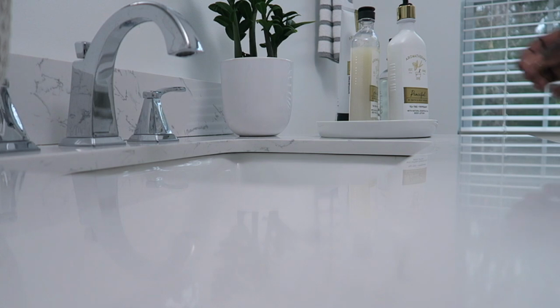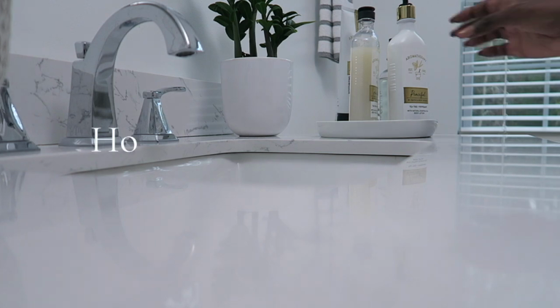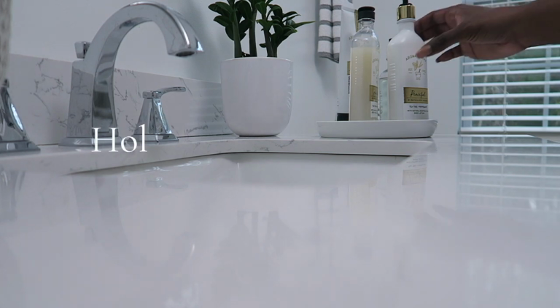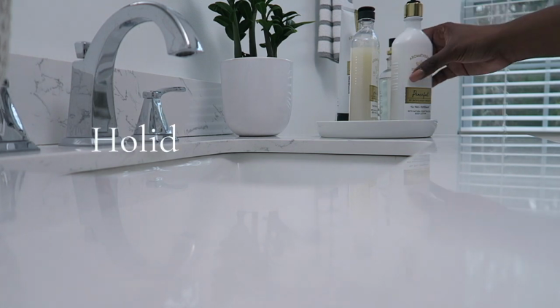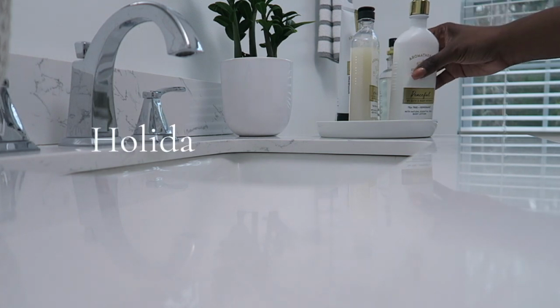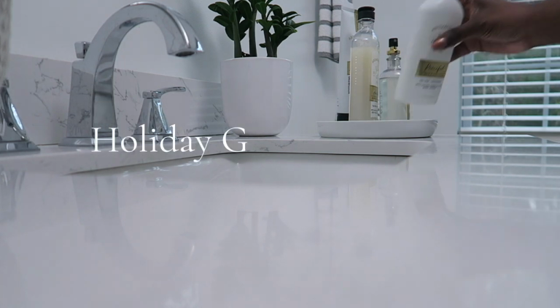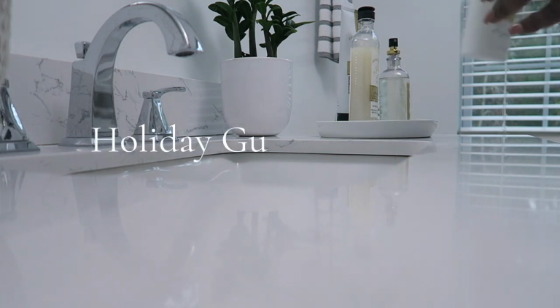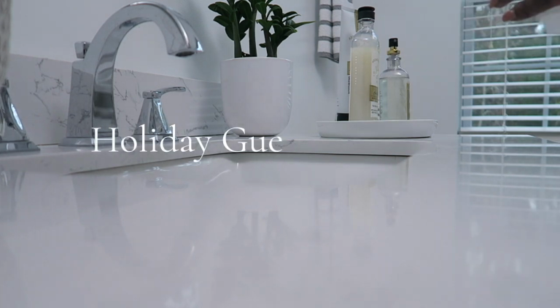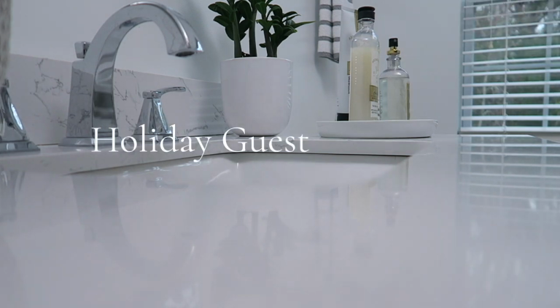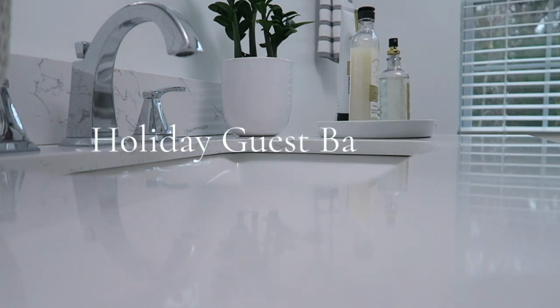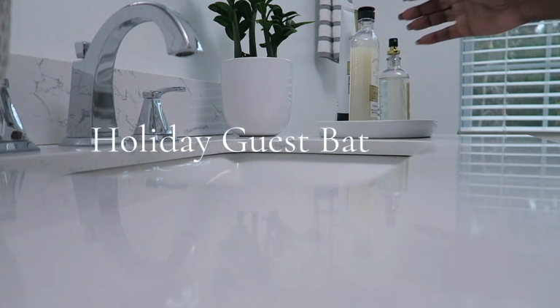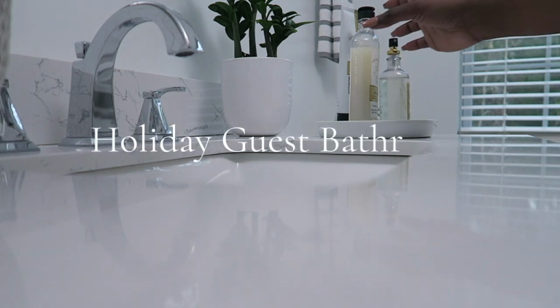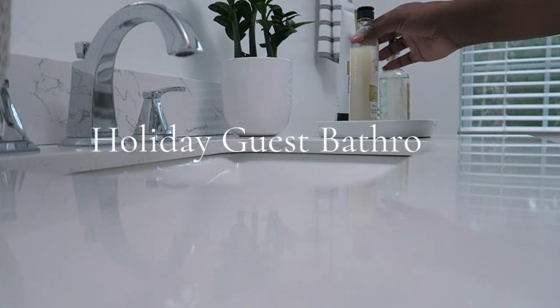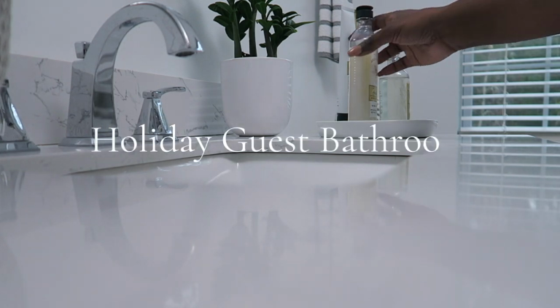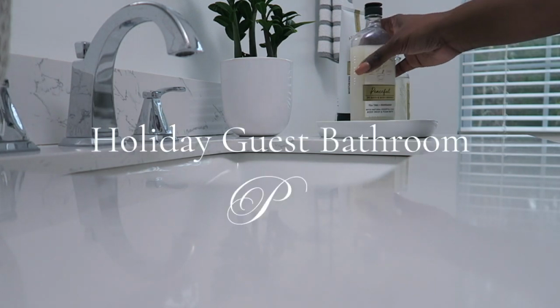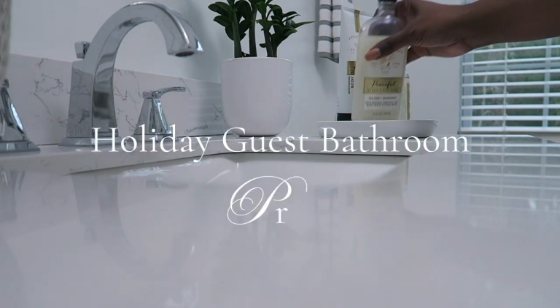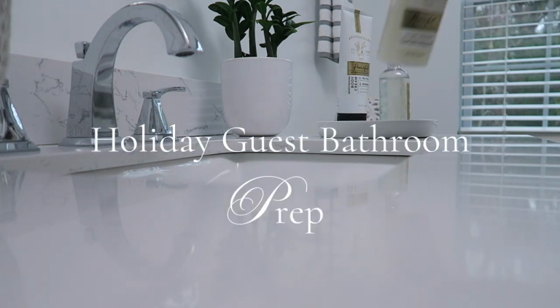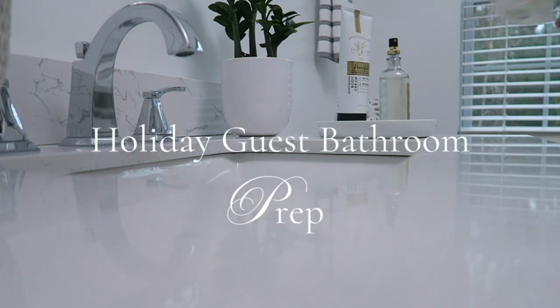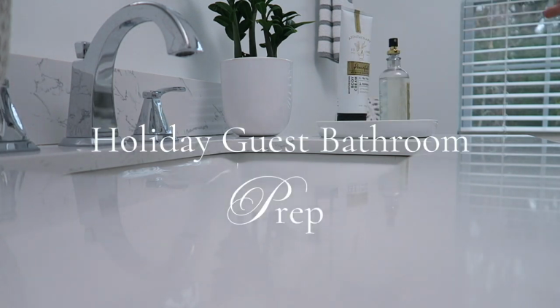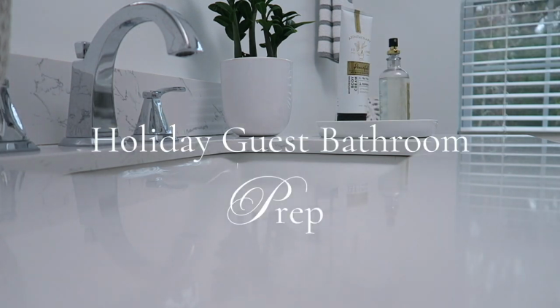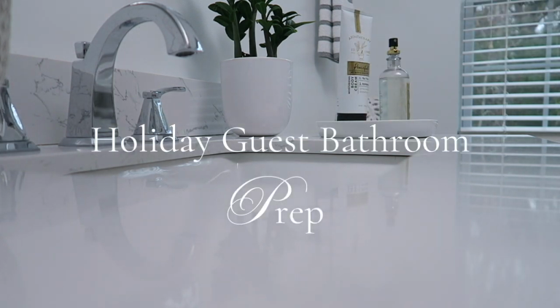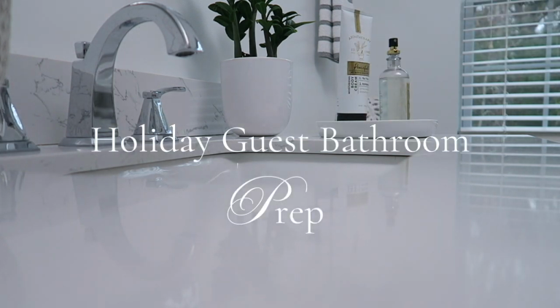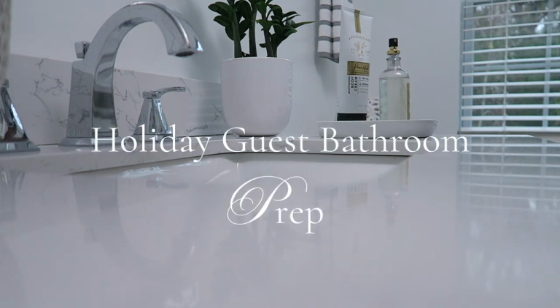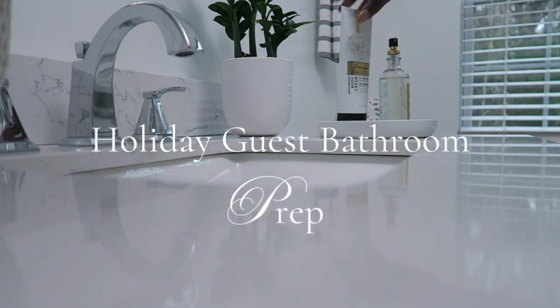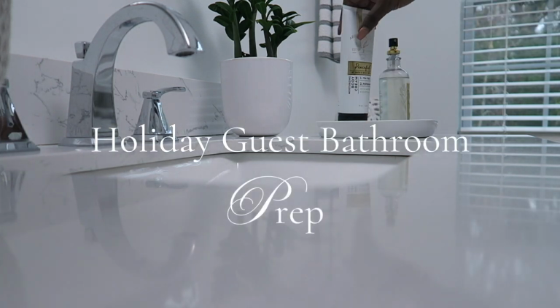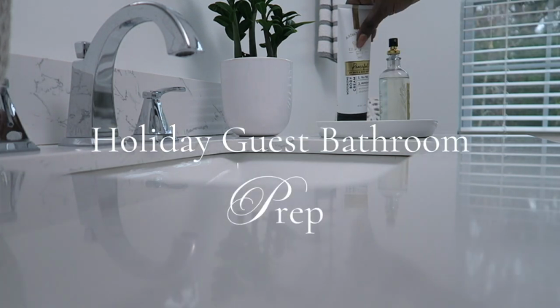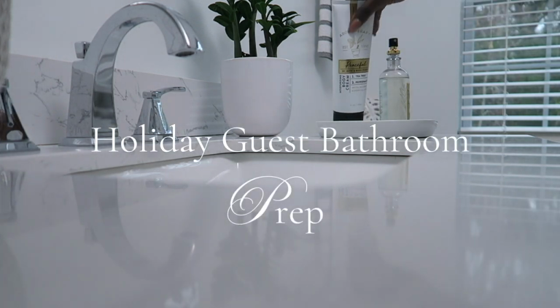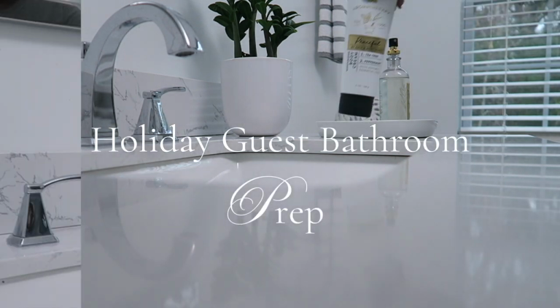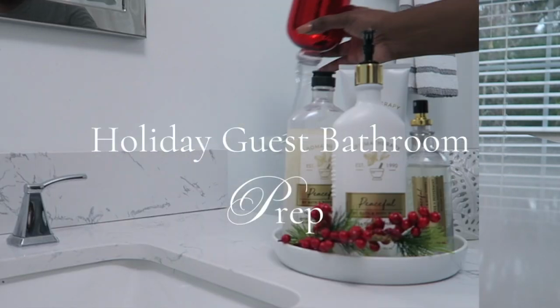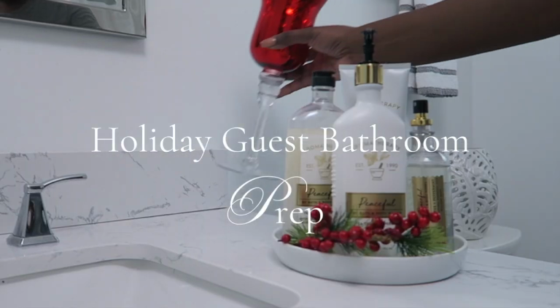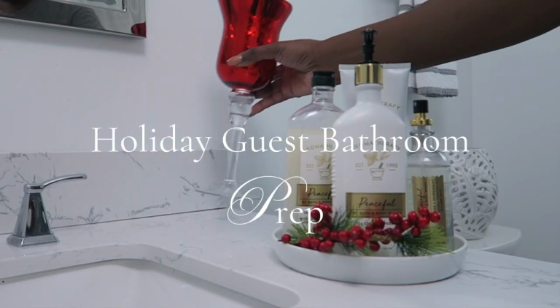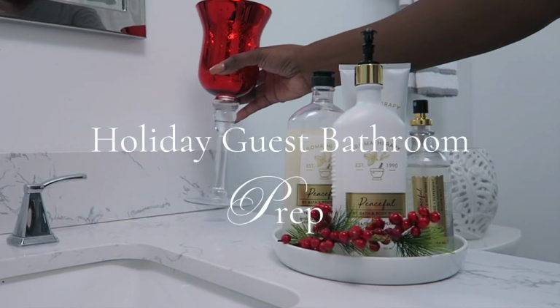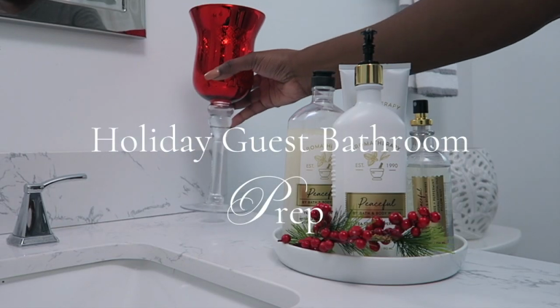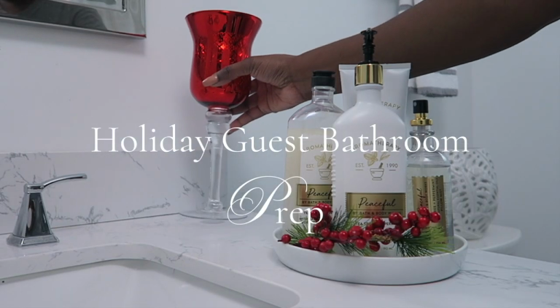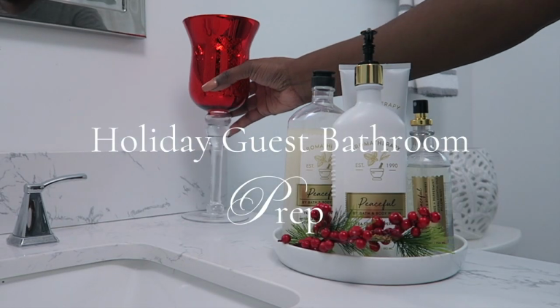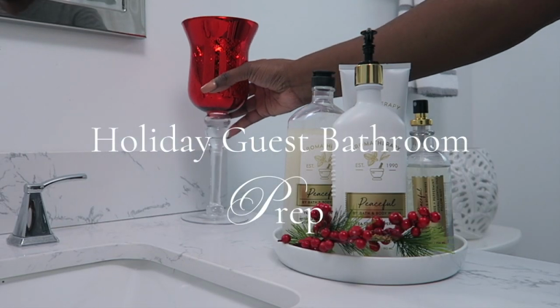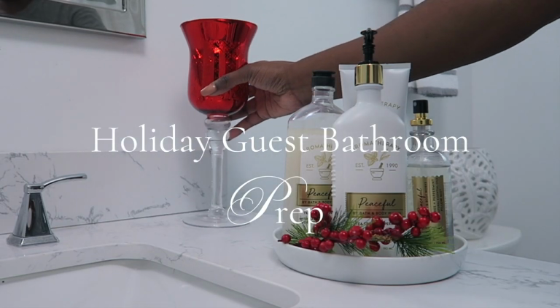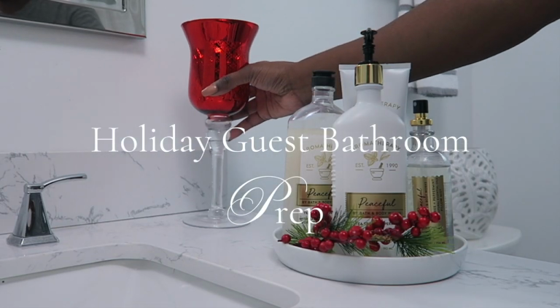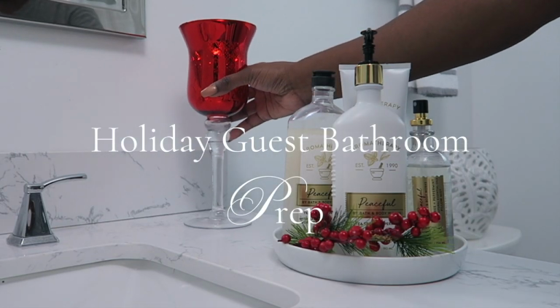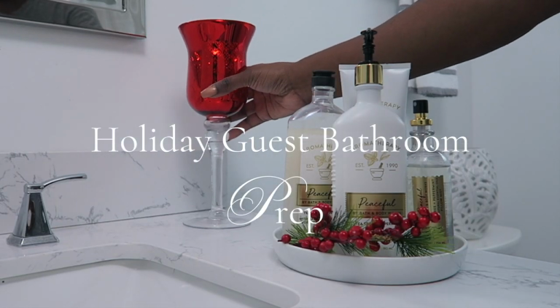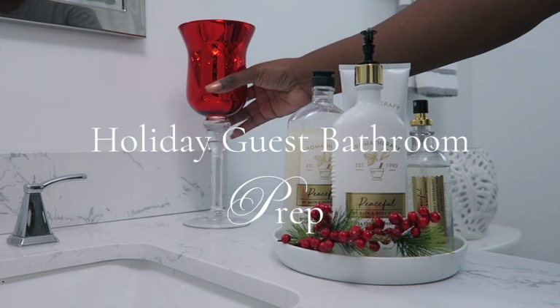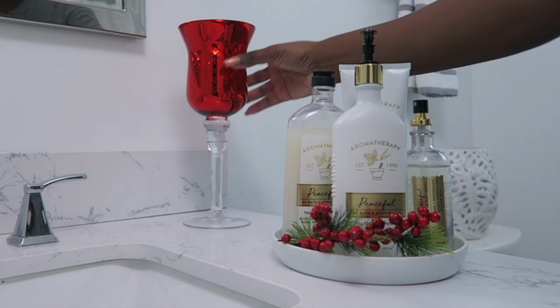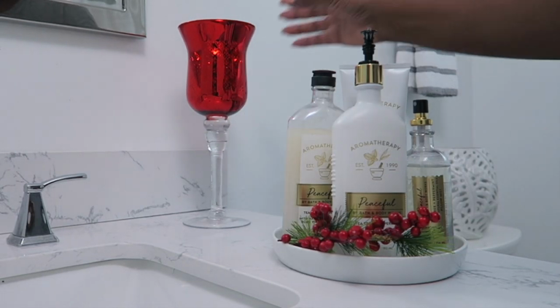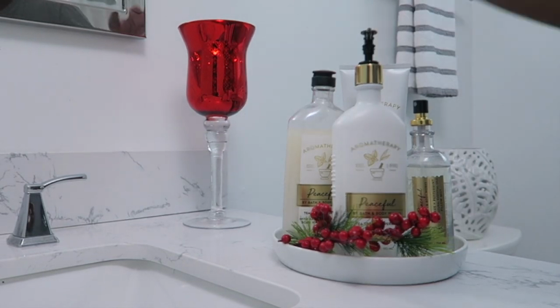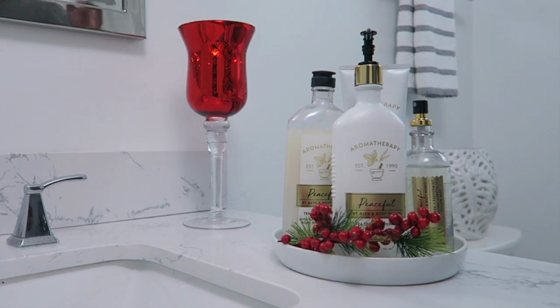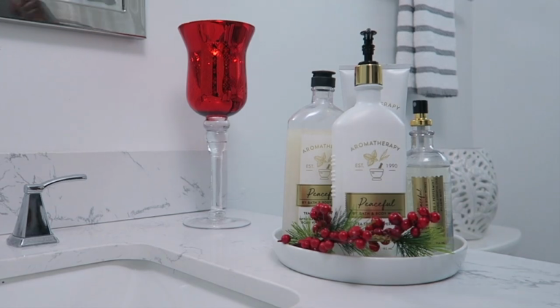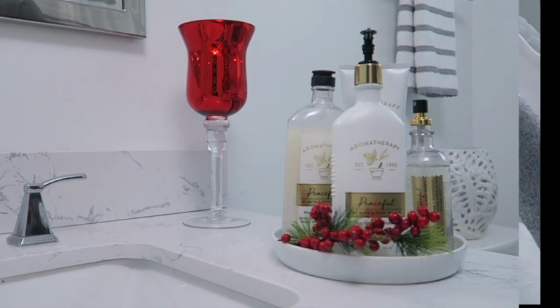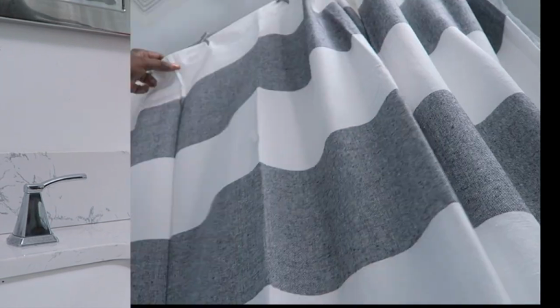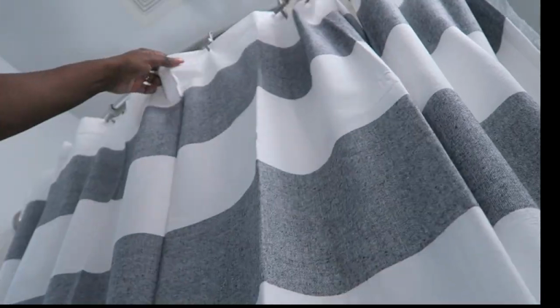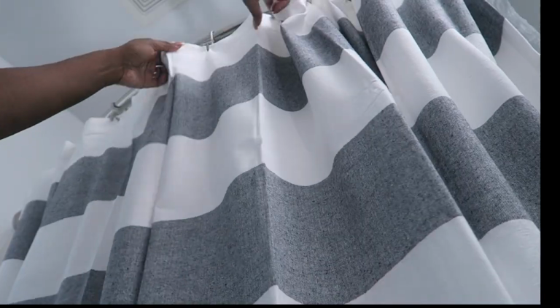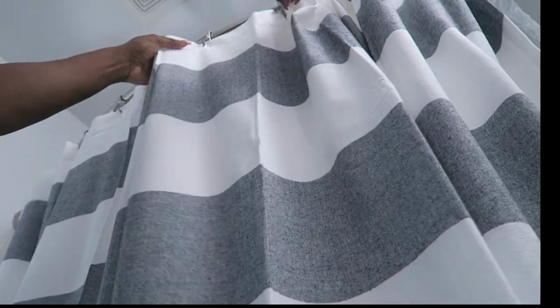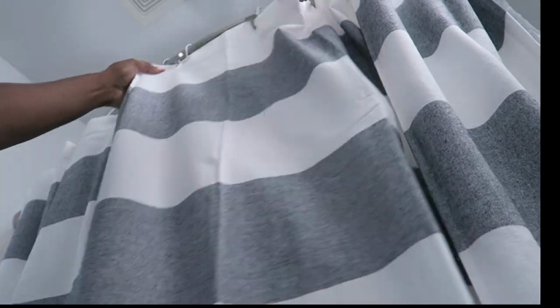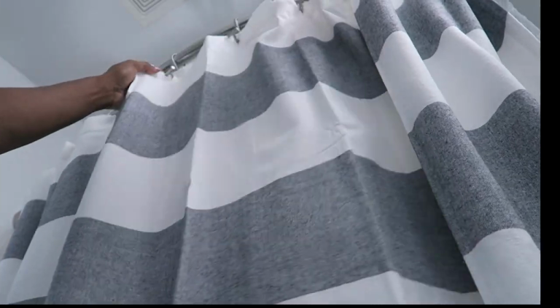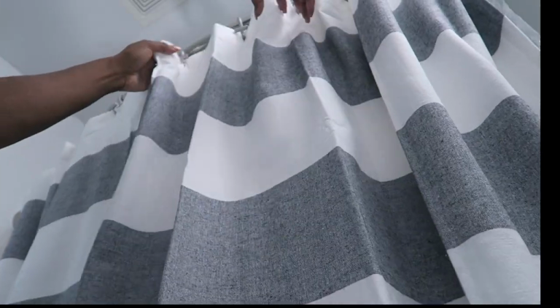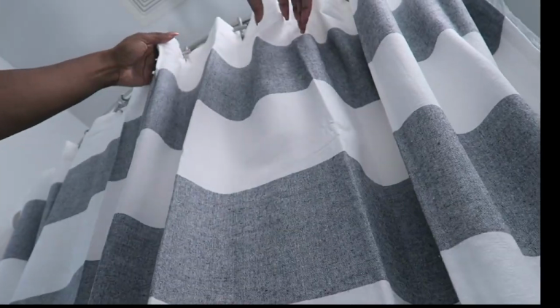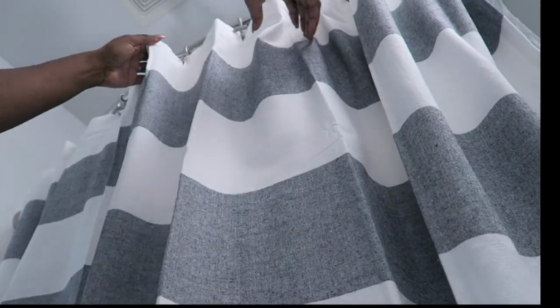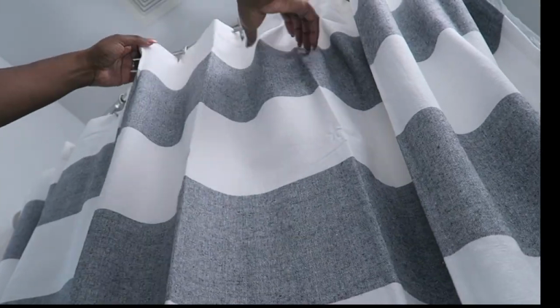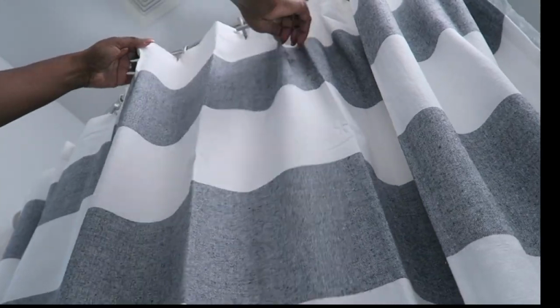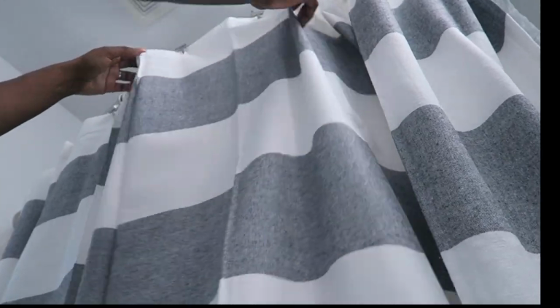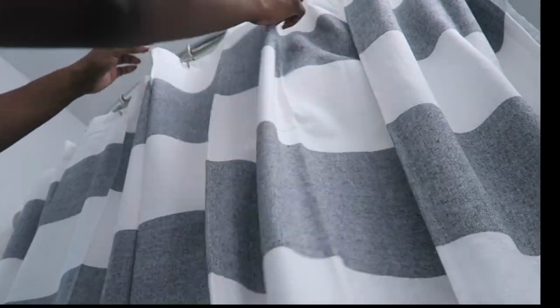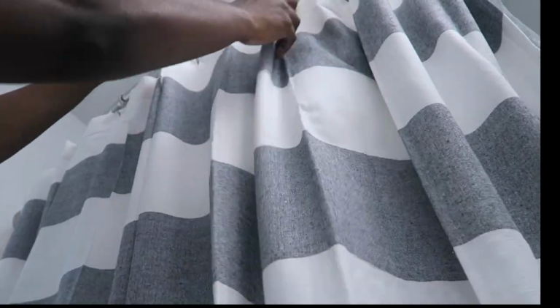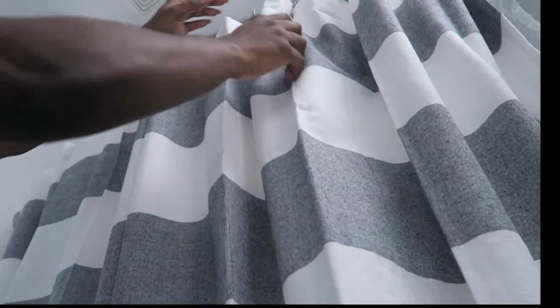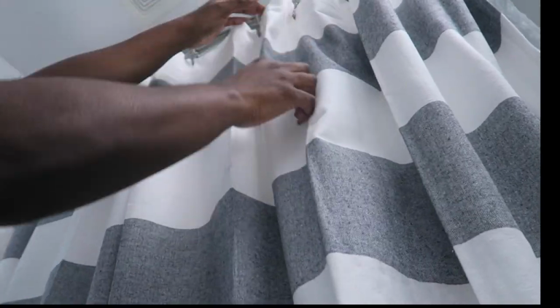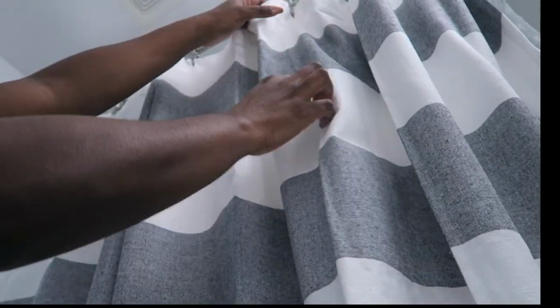Hi friends. I hope you all are doing great. It's me Nikki here to take you on the journey of getting my guest bathroom ready for Christmas. So let's get started.